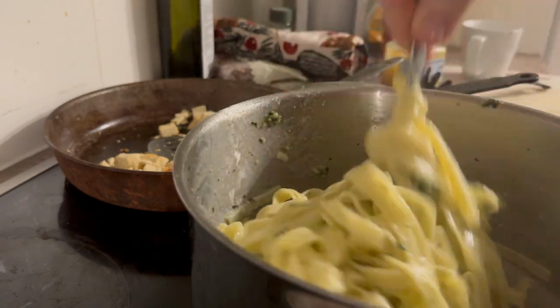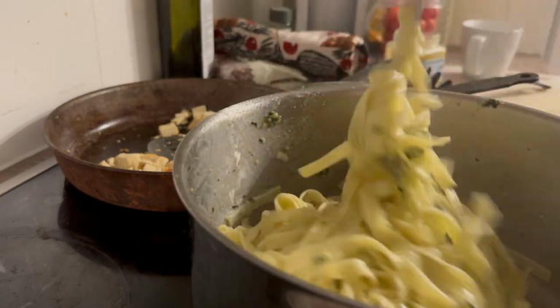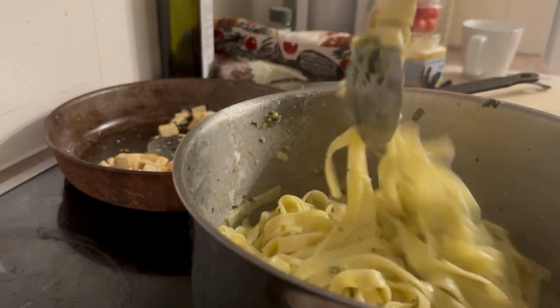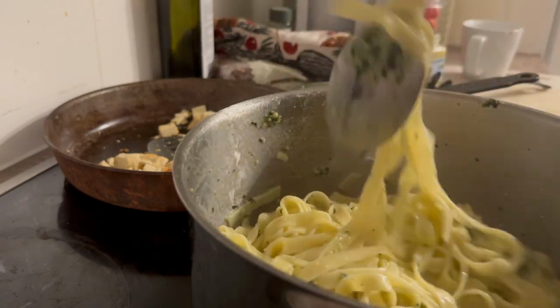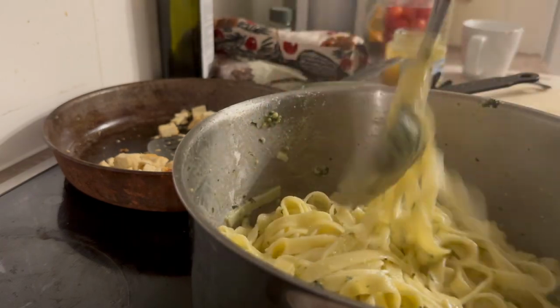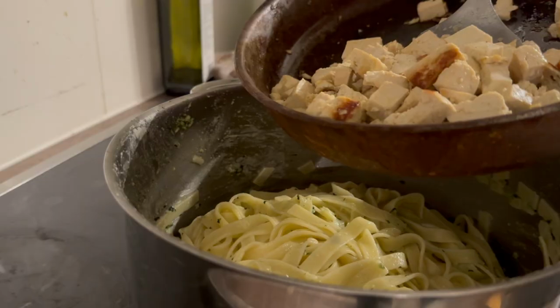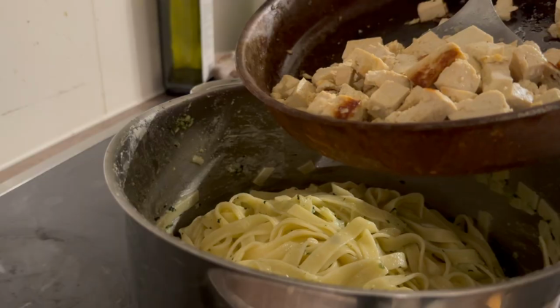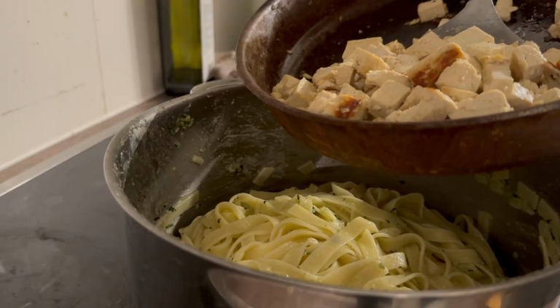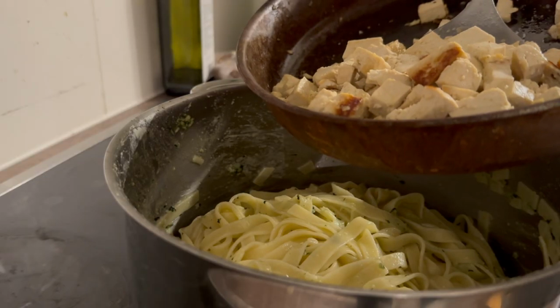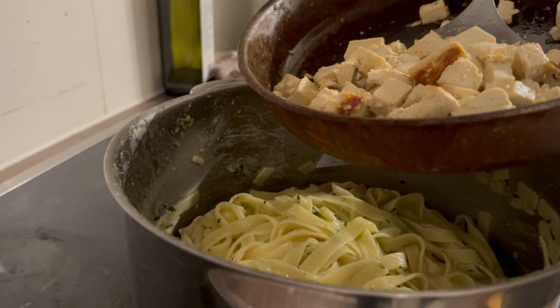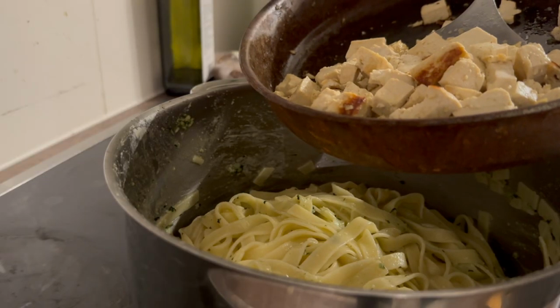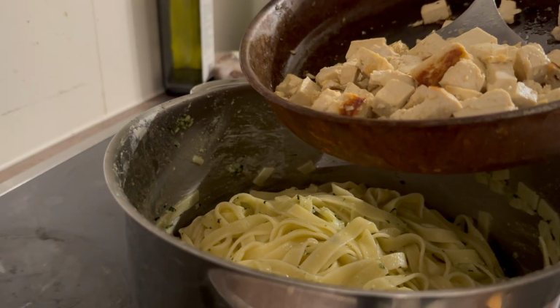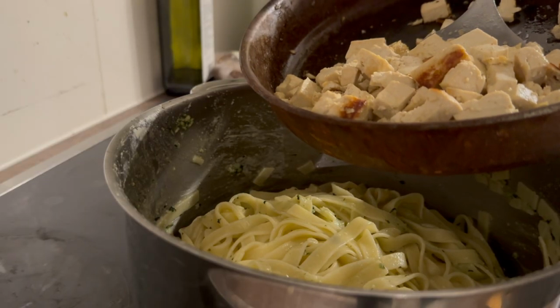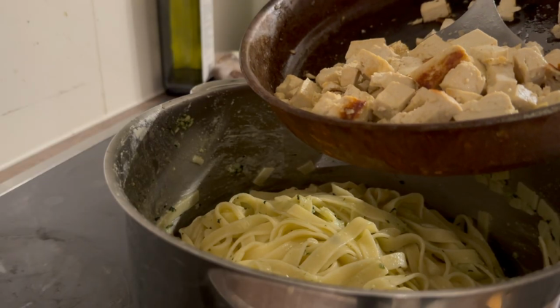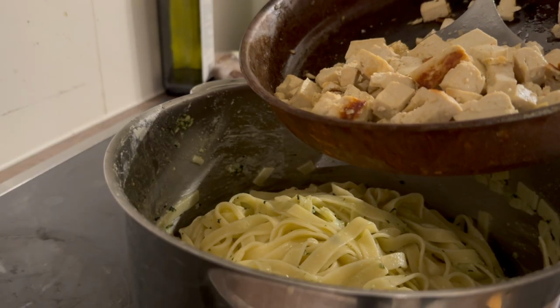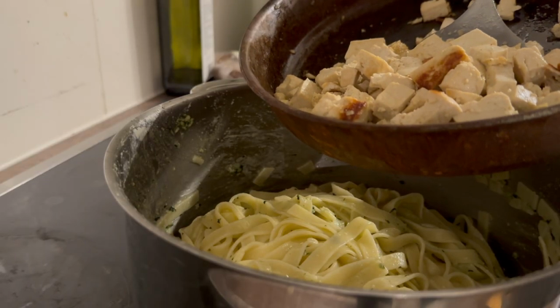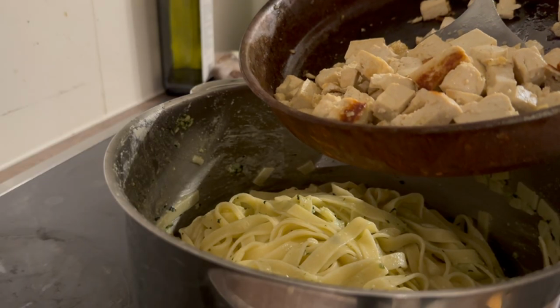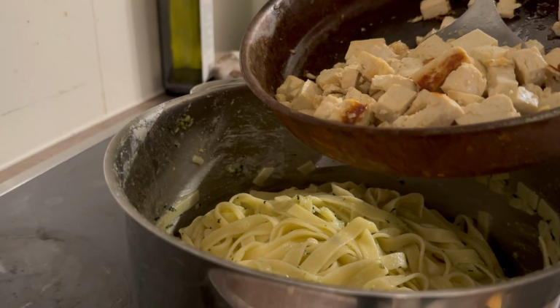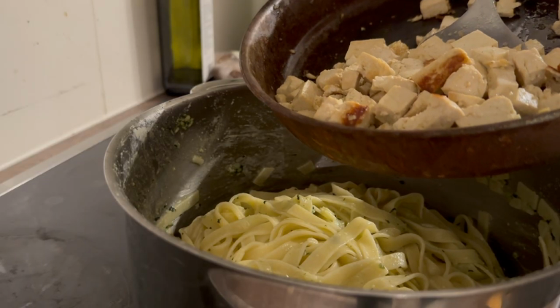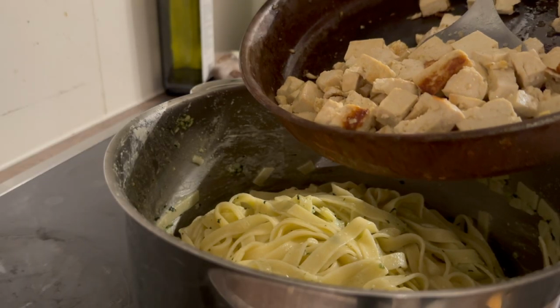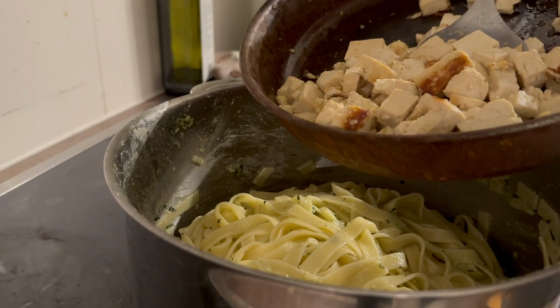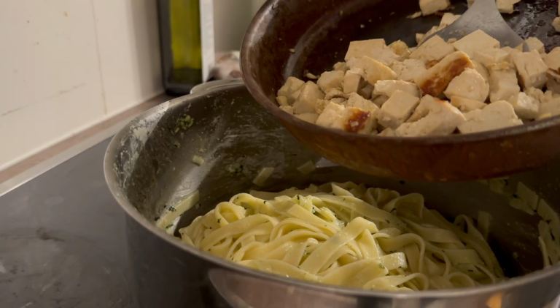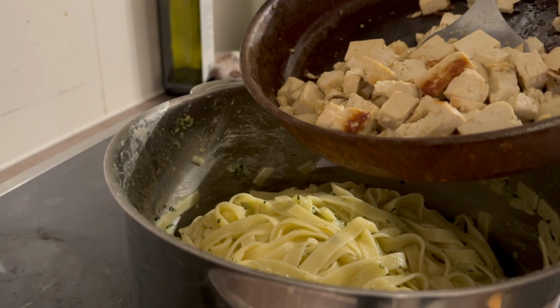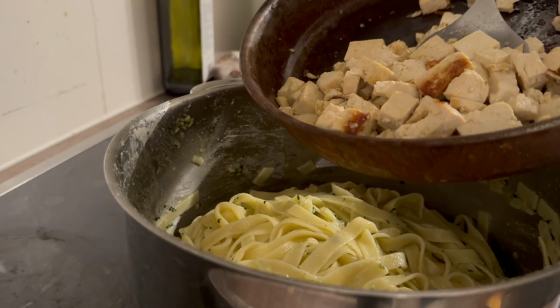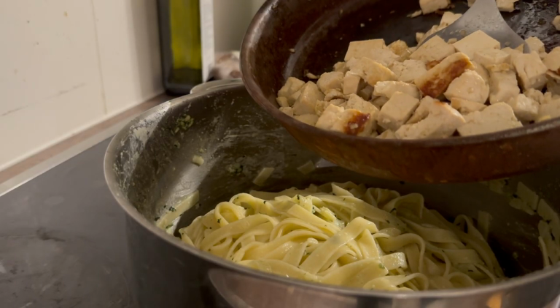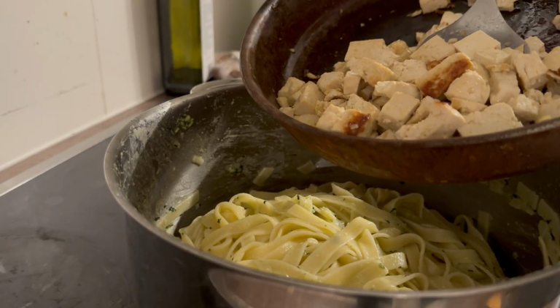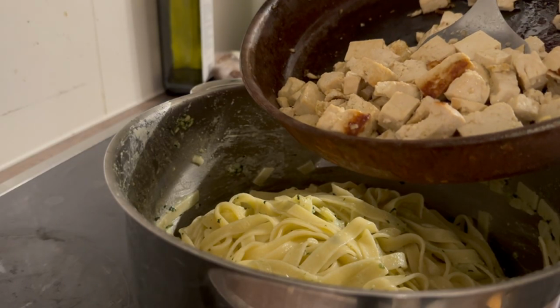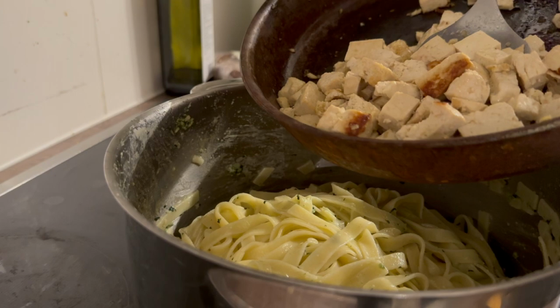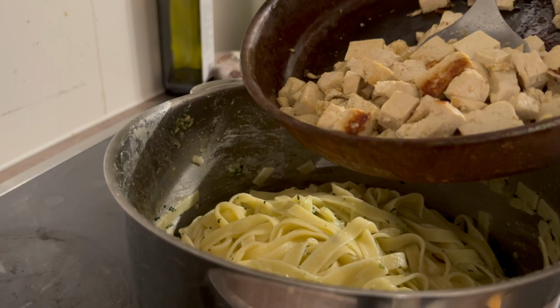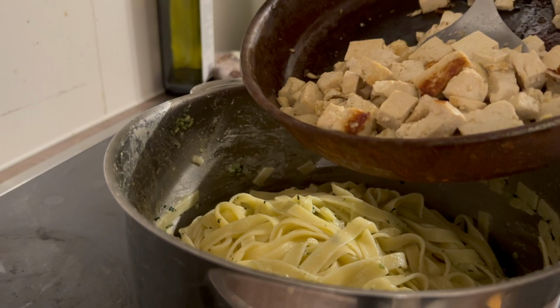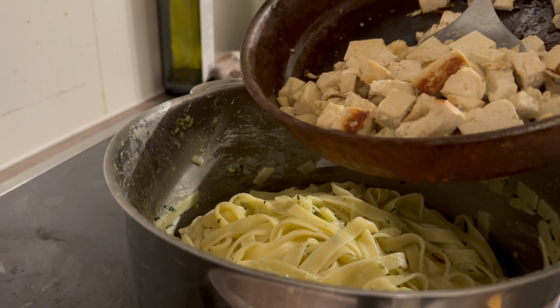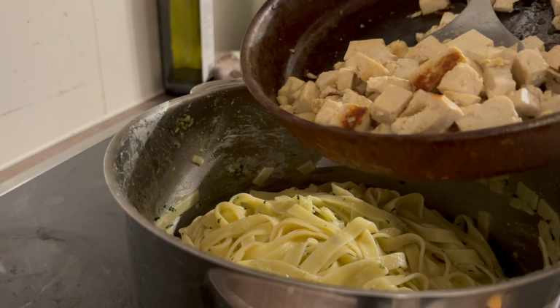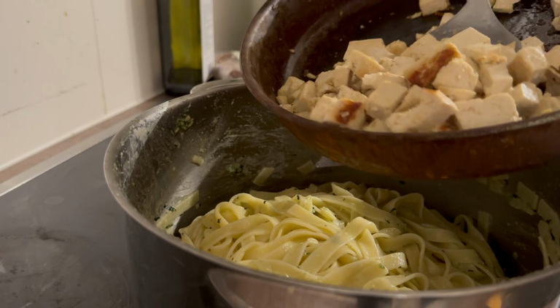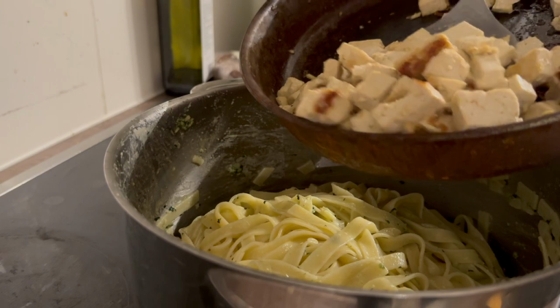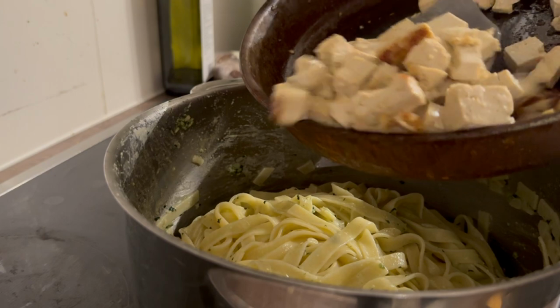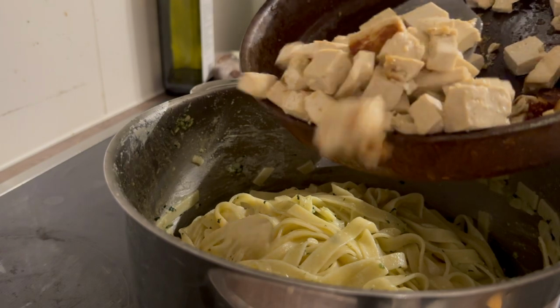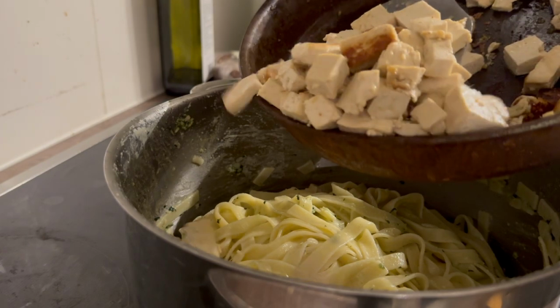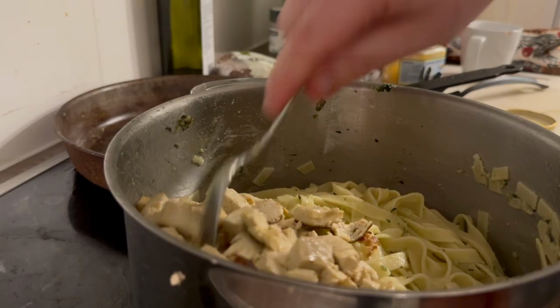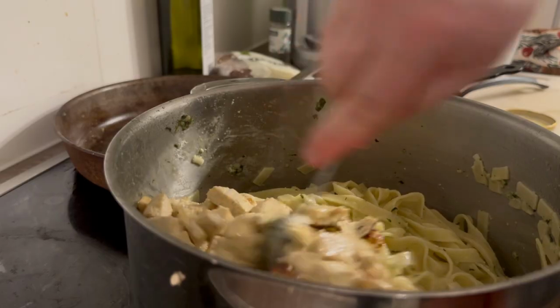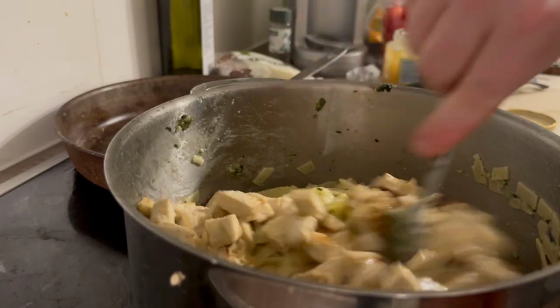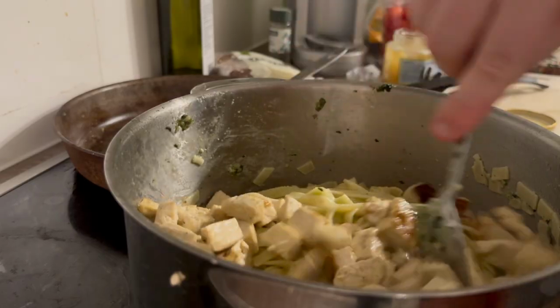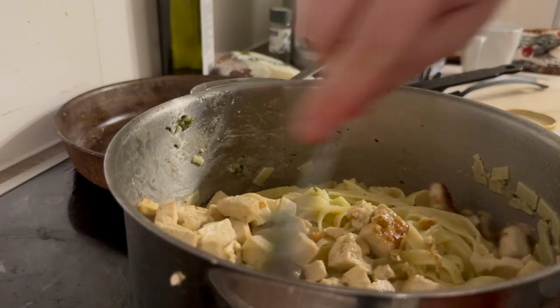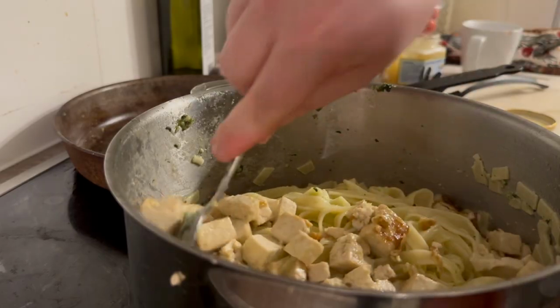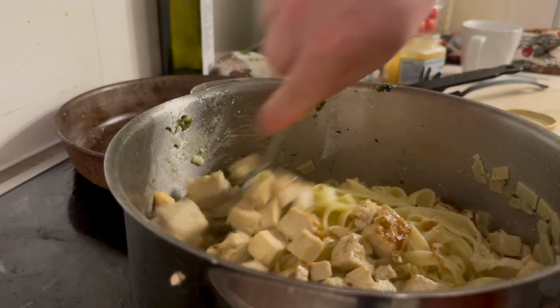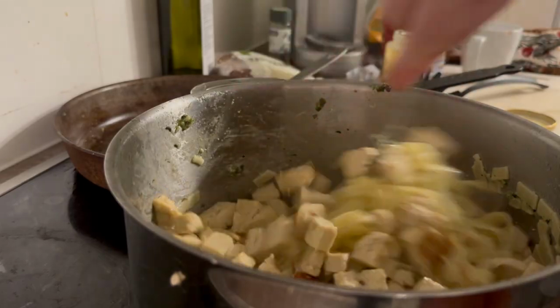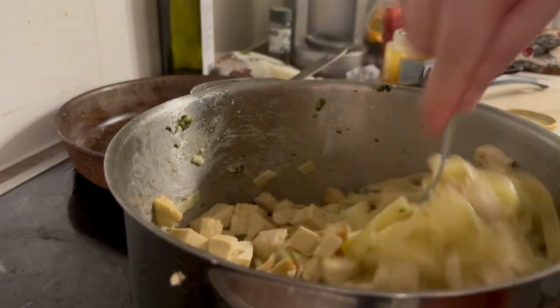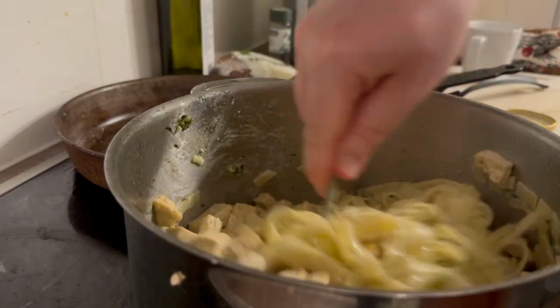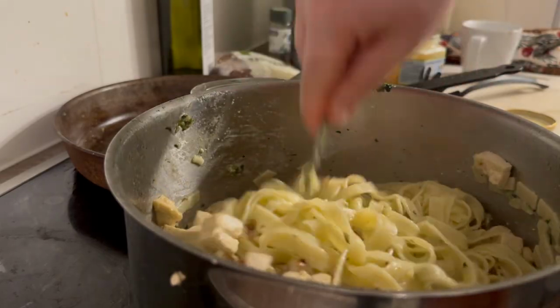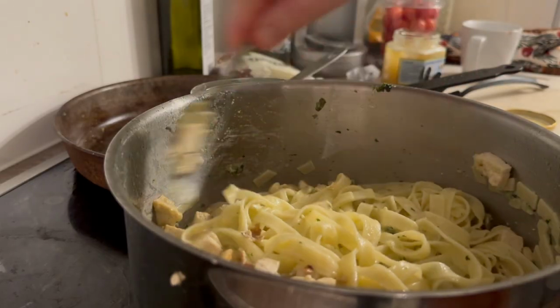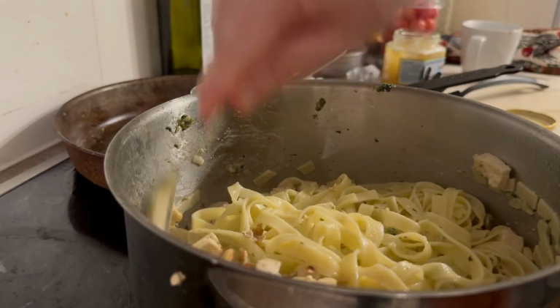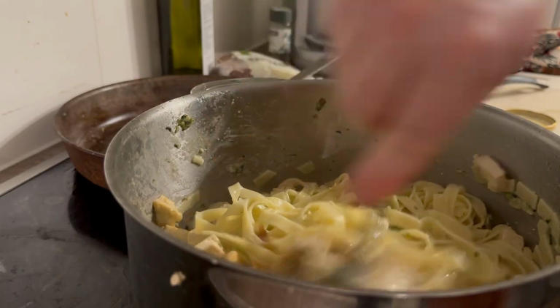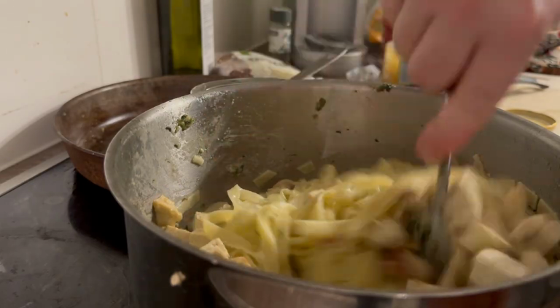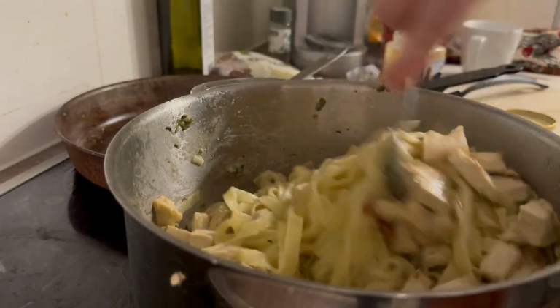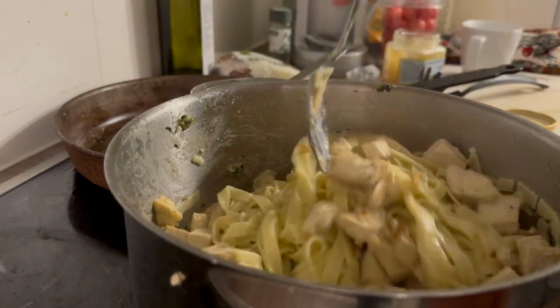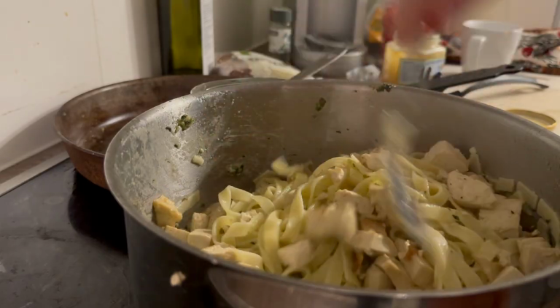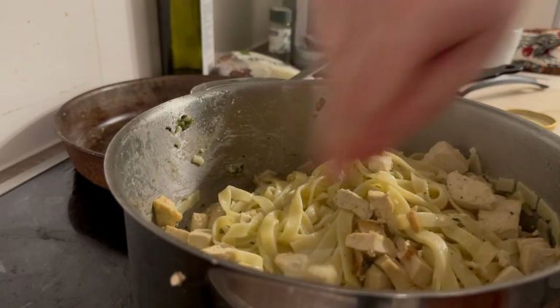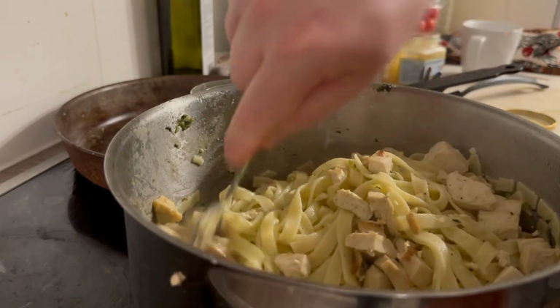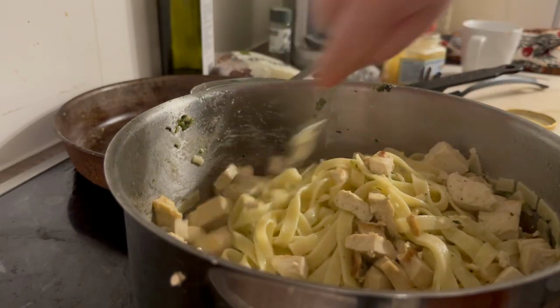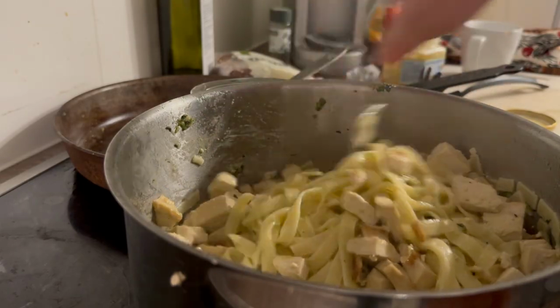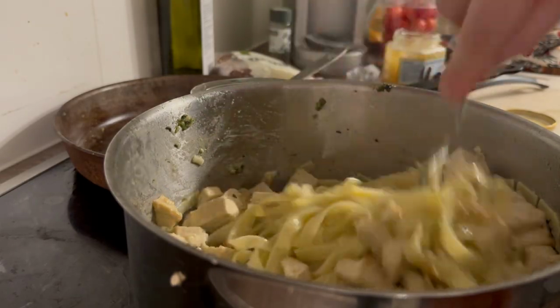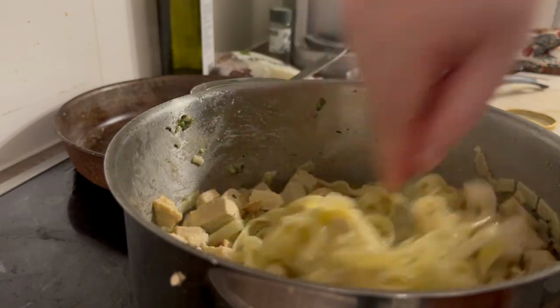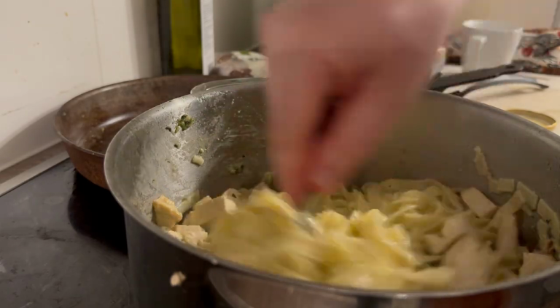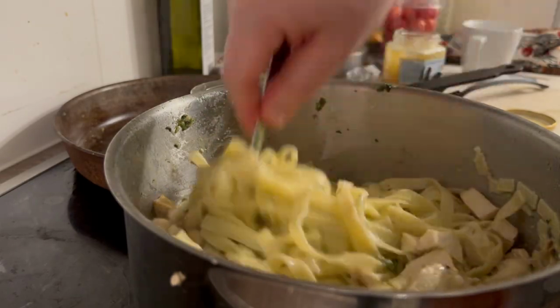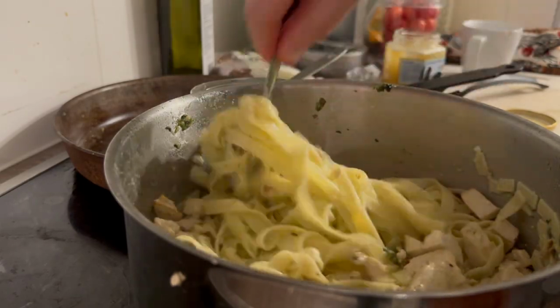Now let's add the tofu and continue to mix it all together.